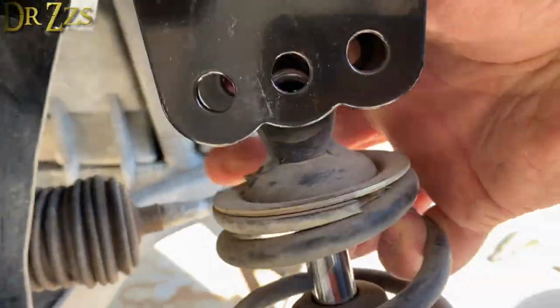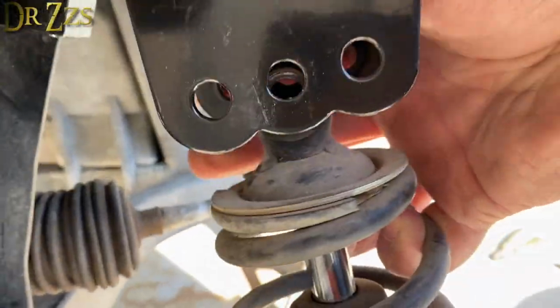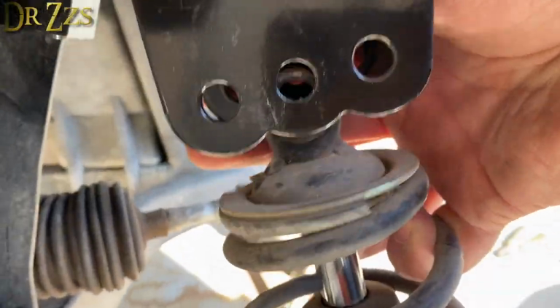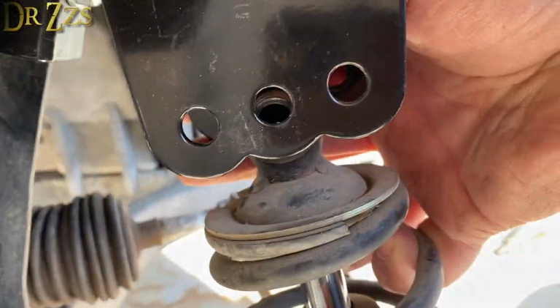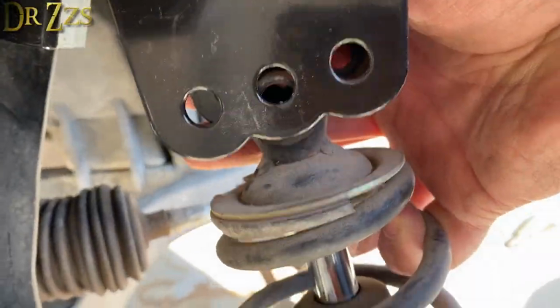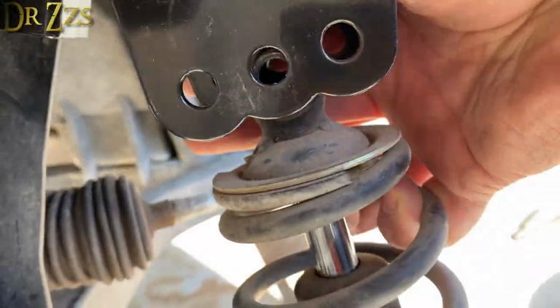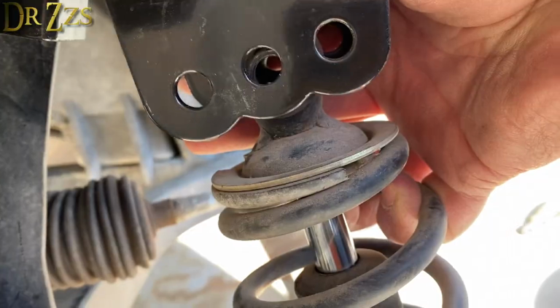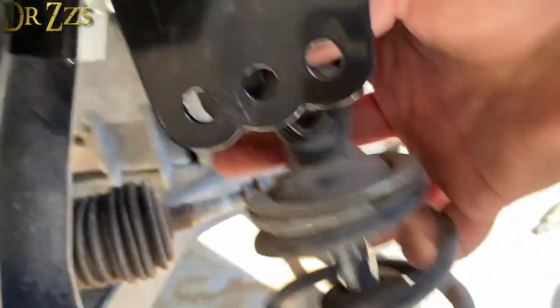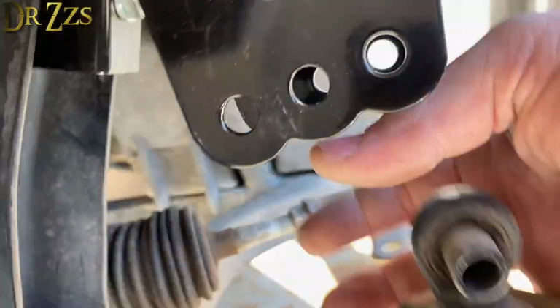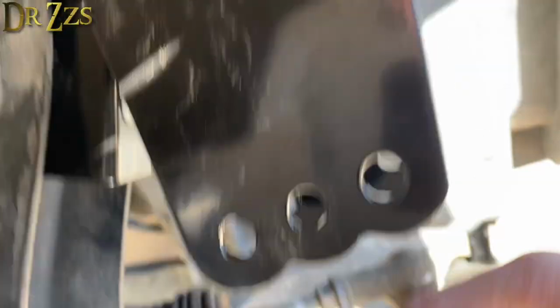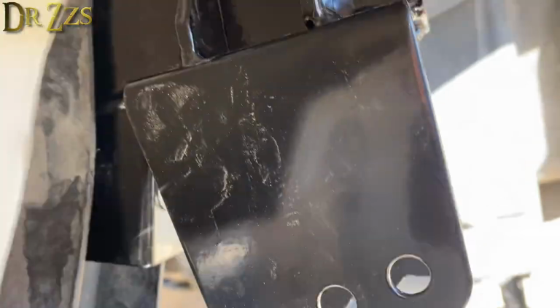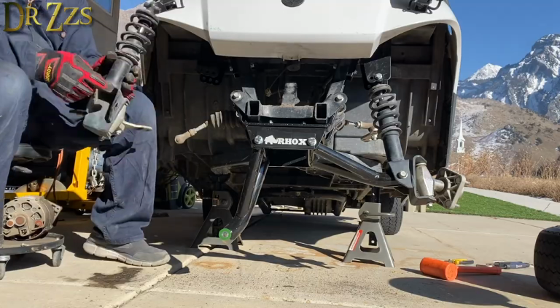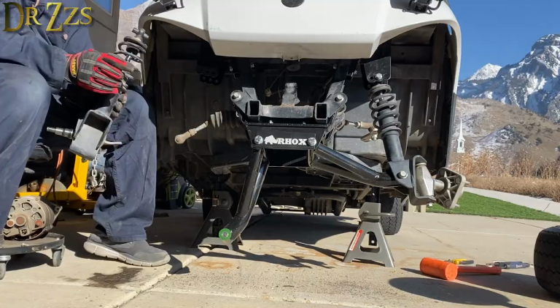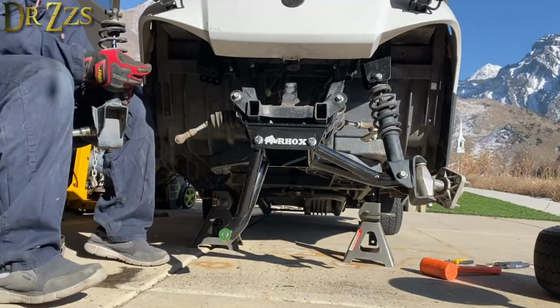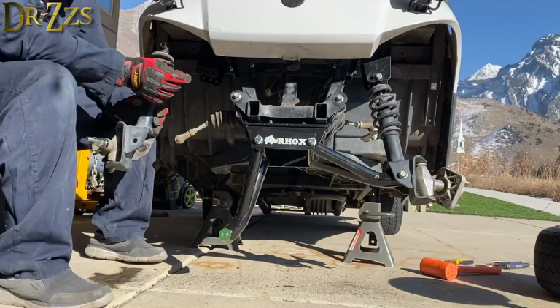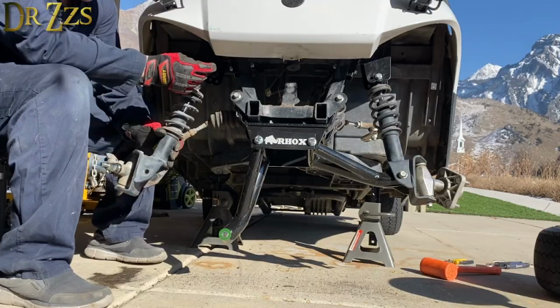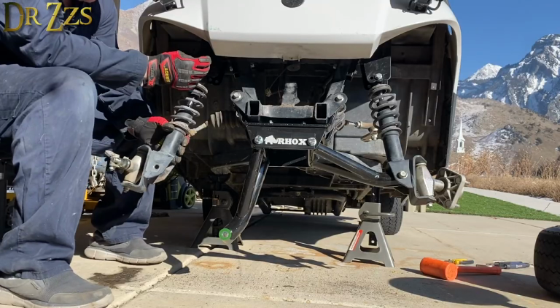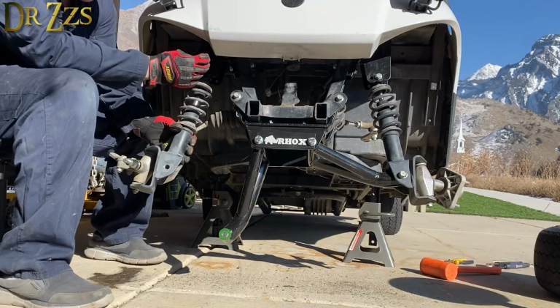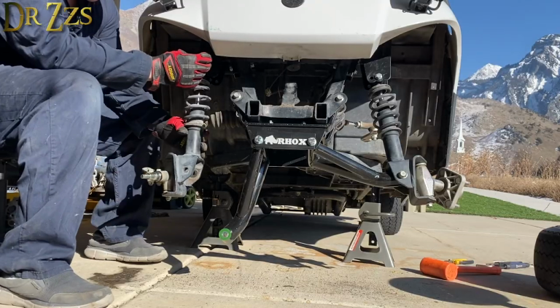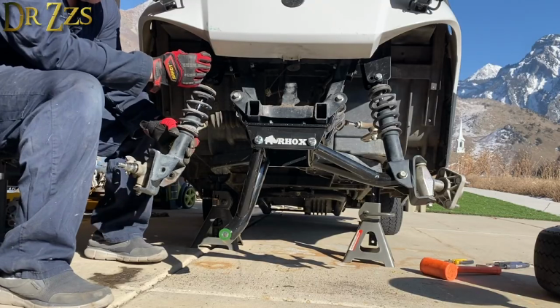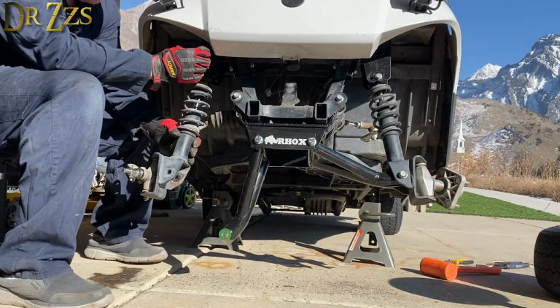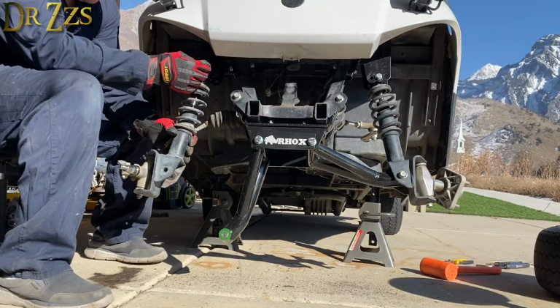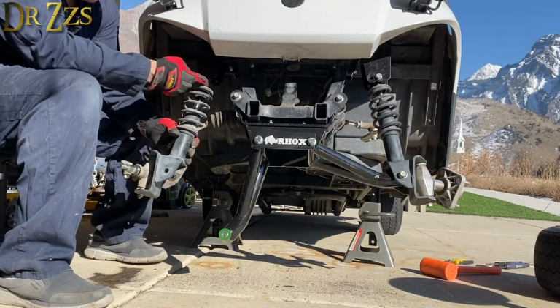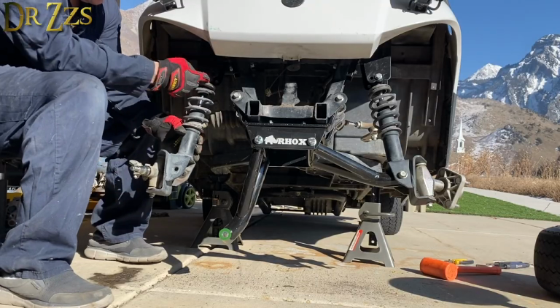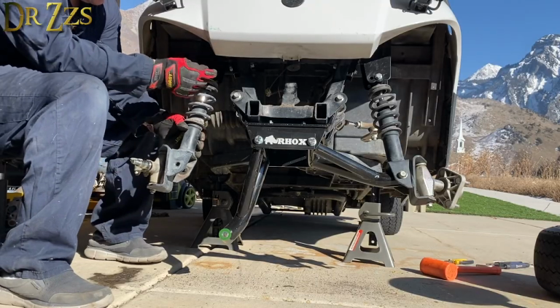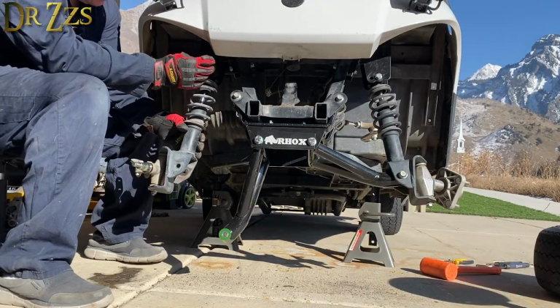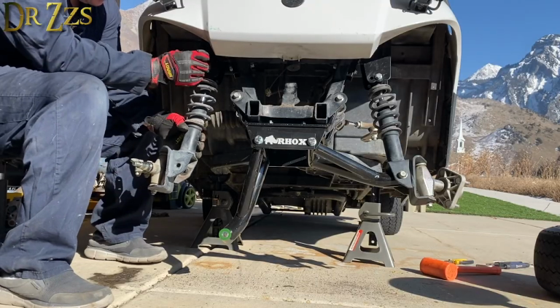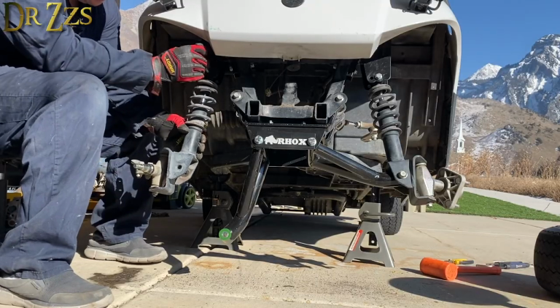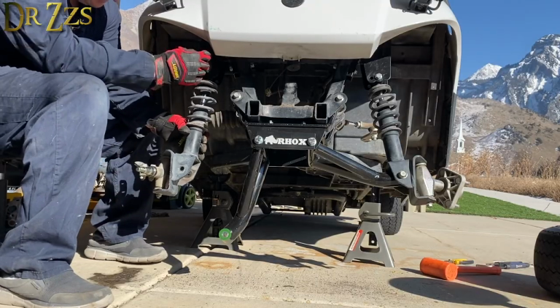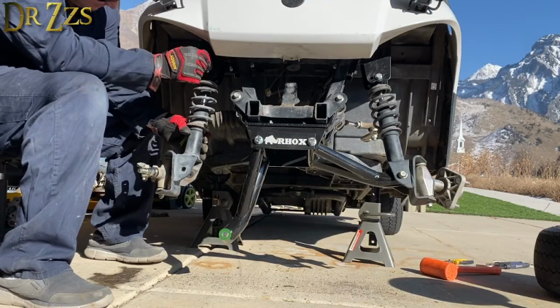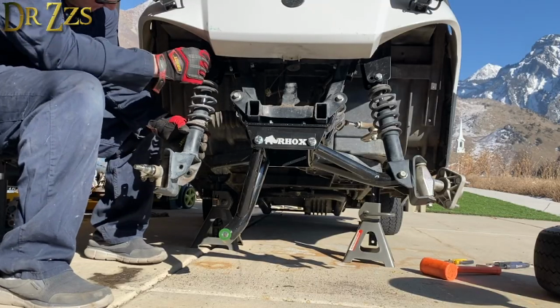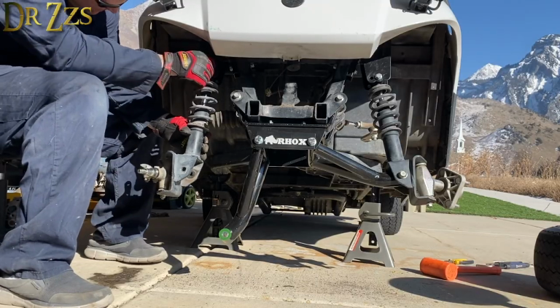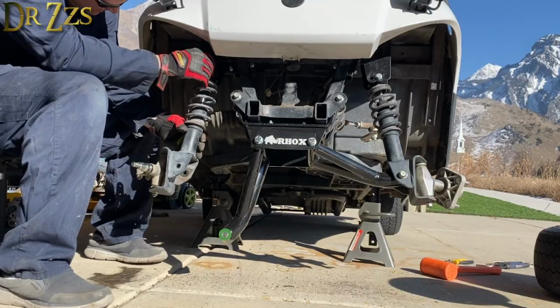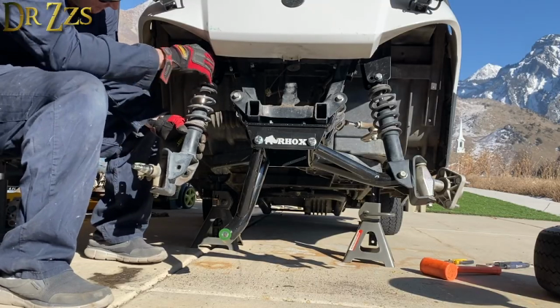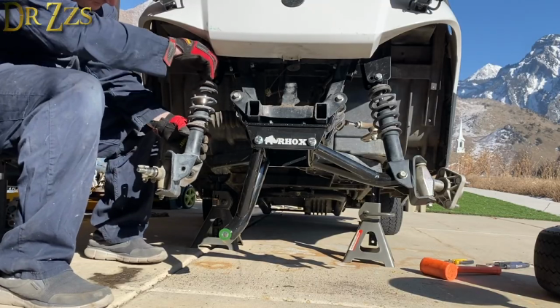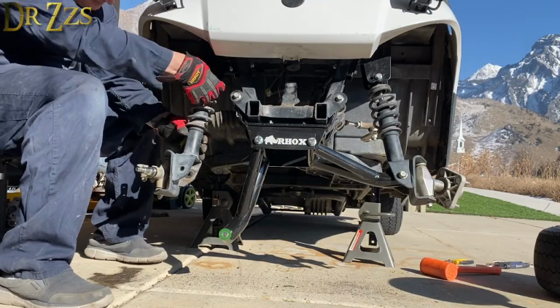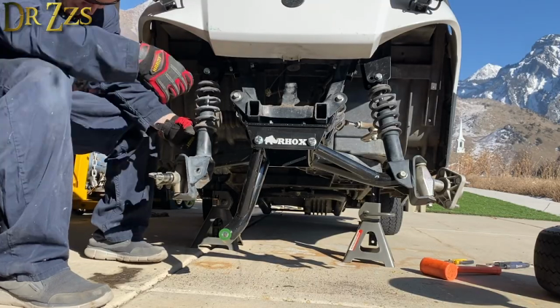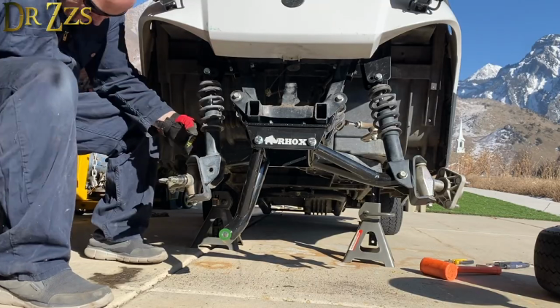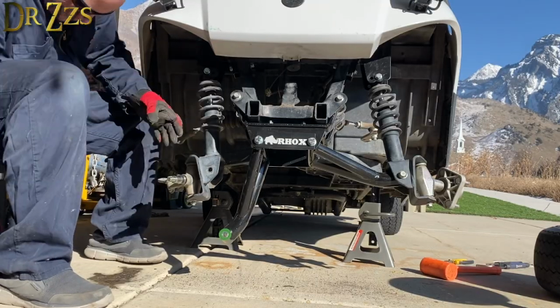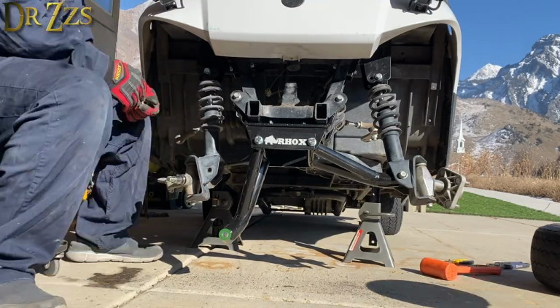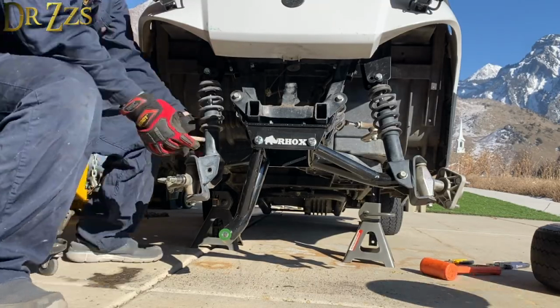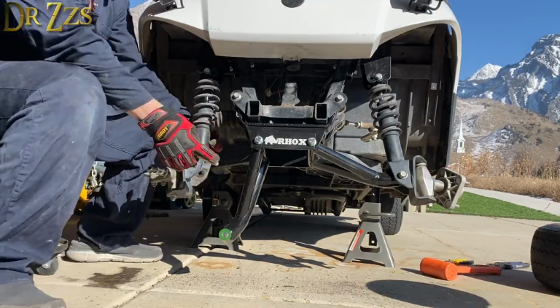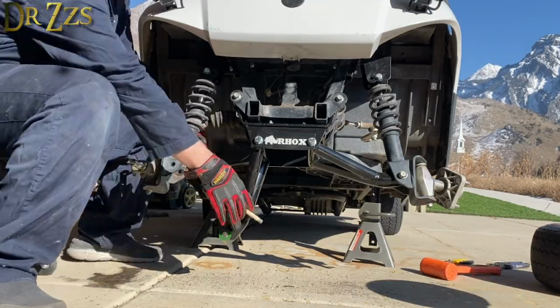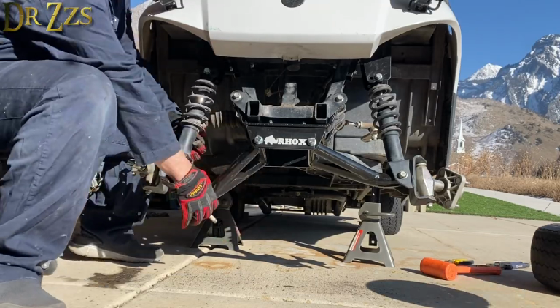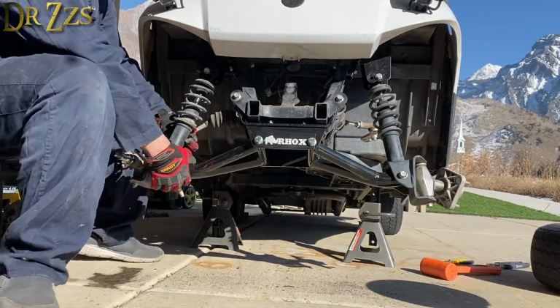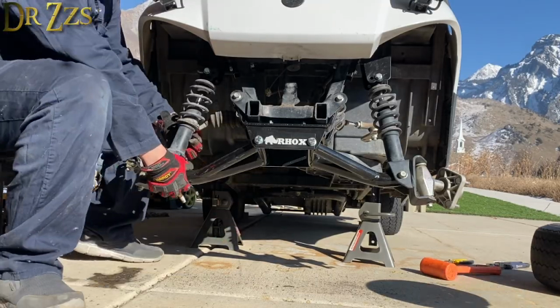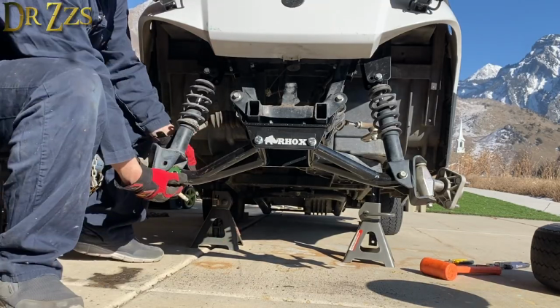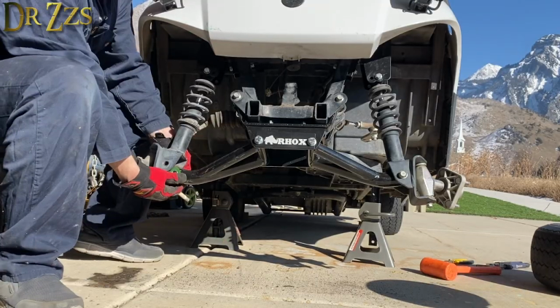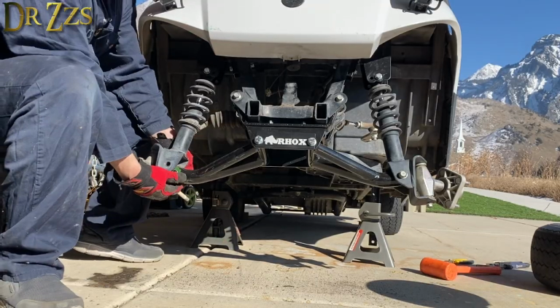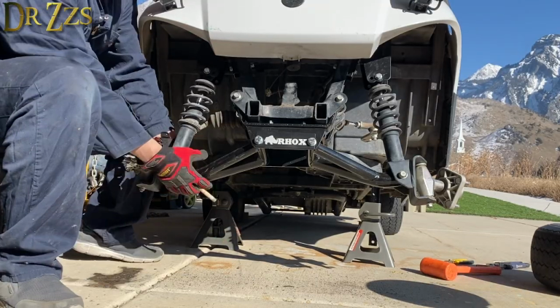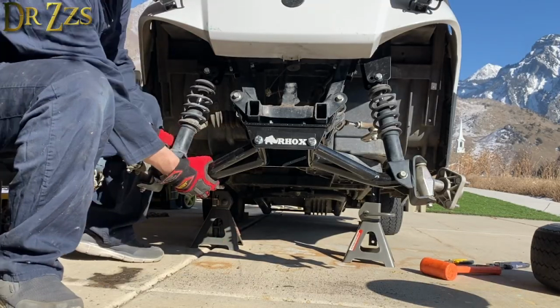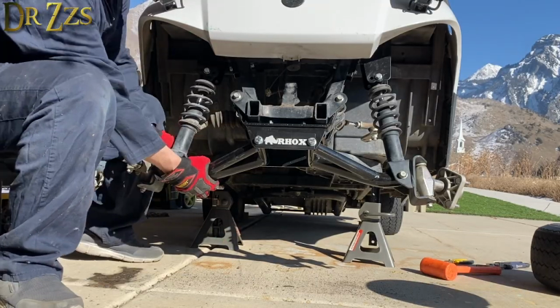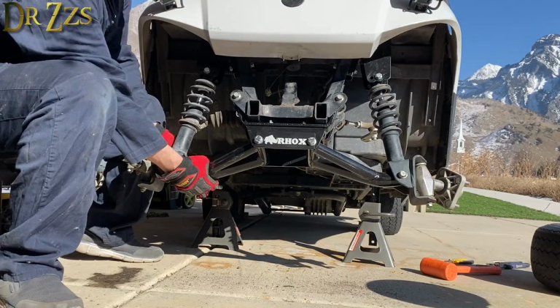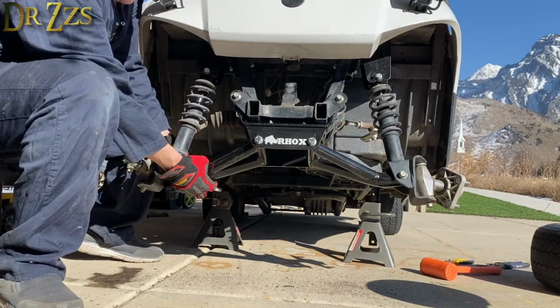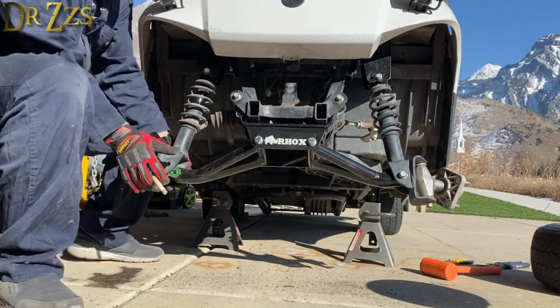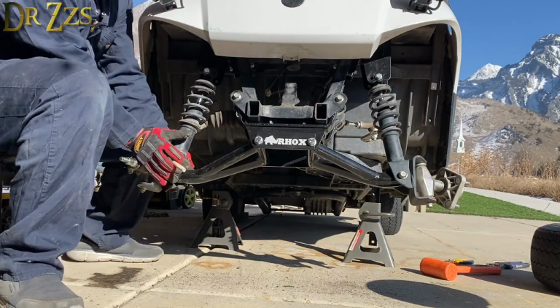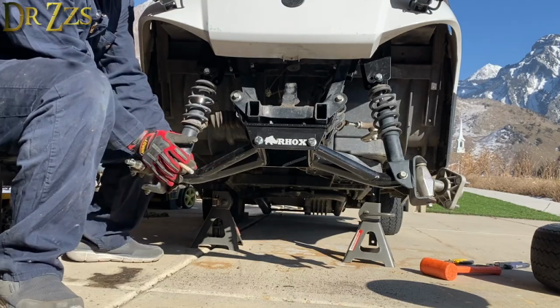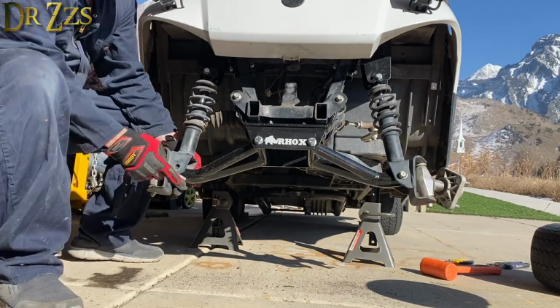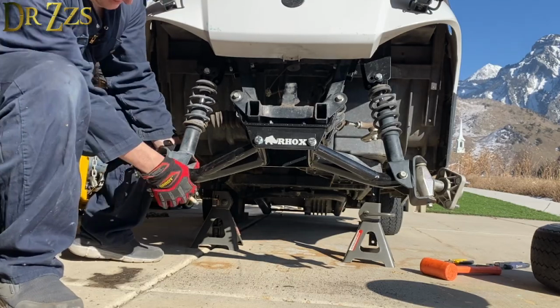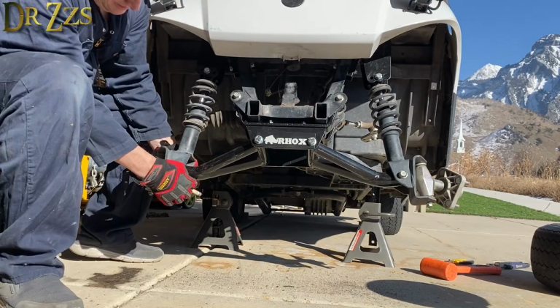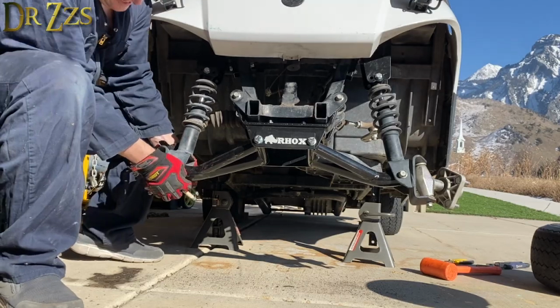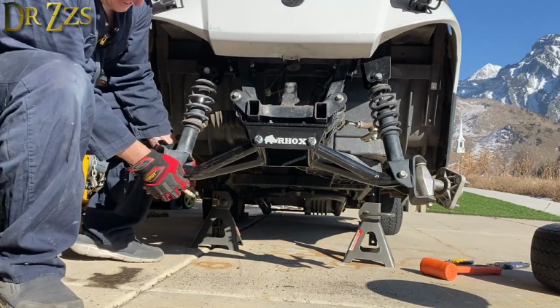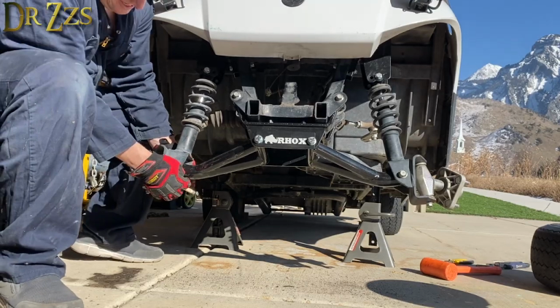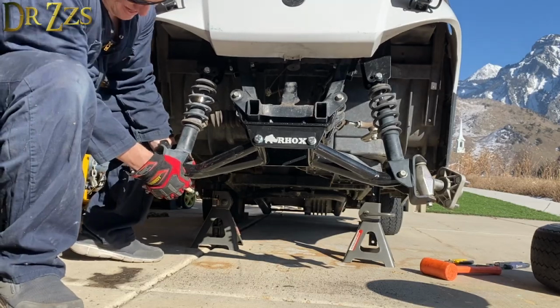Putting the shocks back on was pretty easy. I think you can change the angle of the wheels a little bit if you use different holes on that upper bracket.